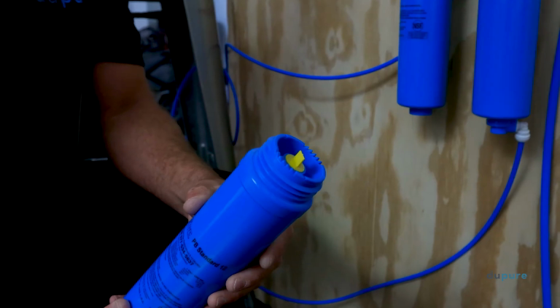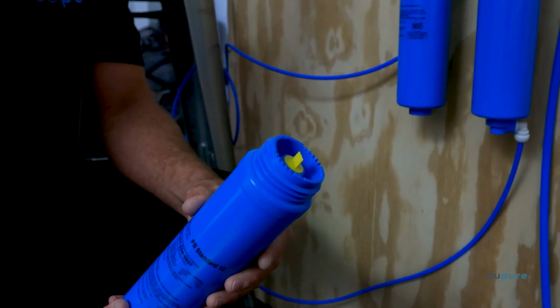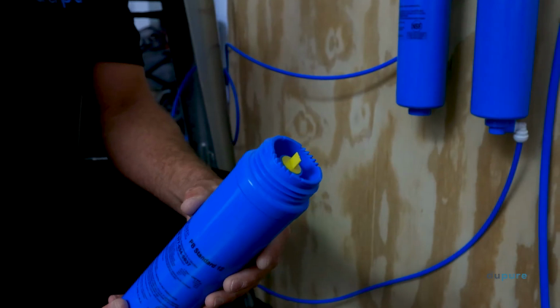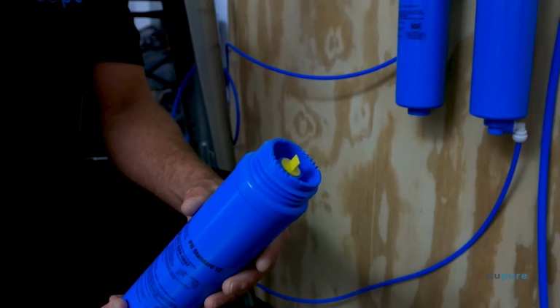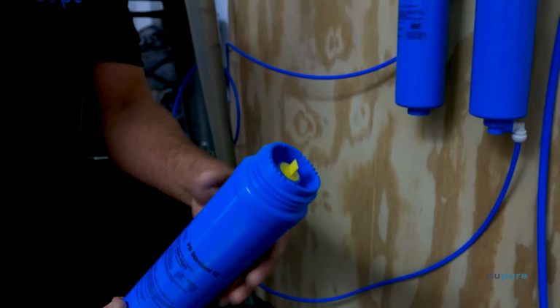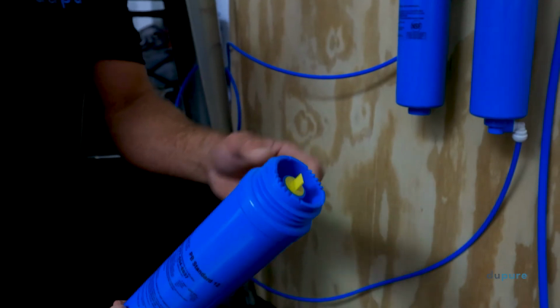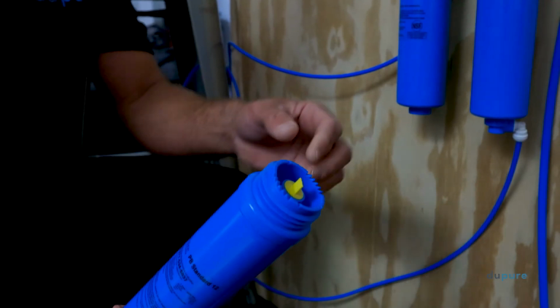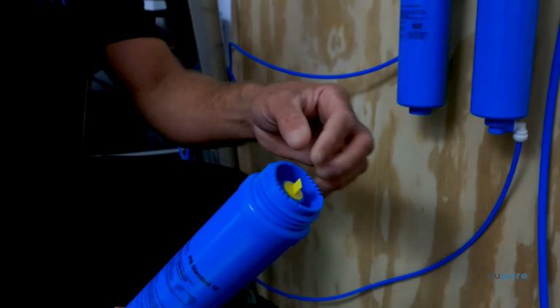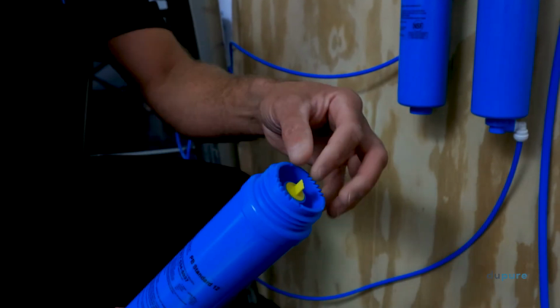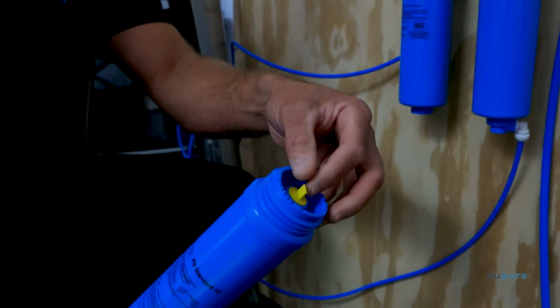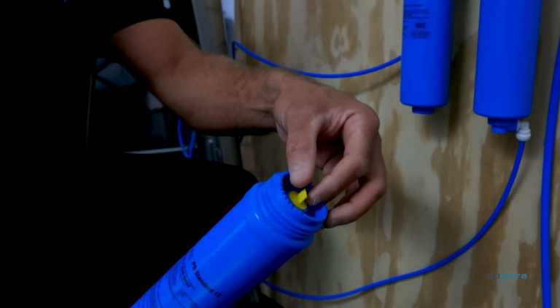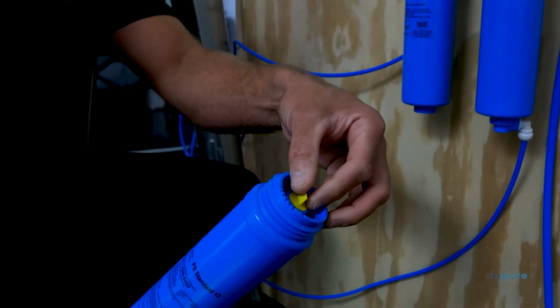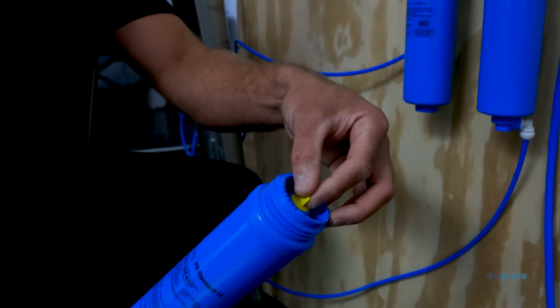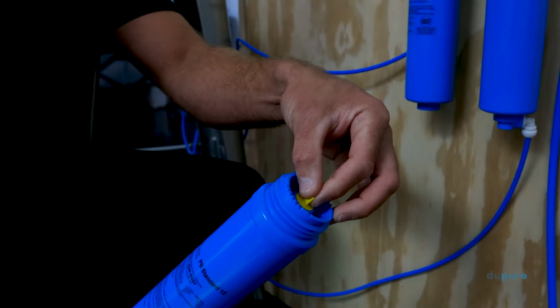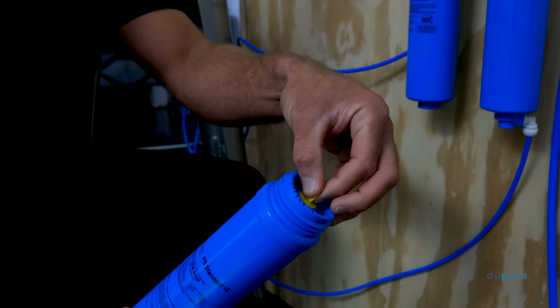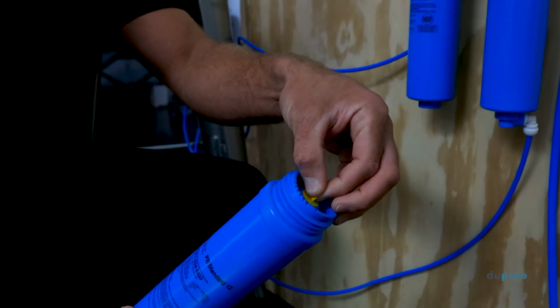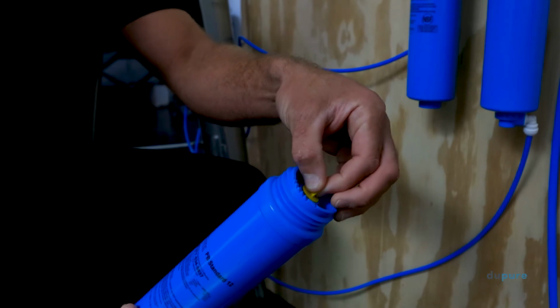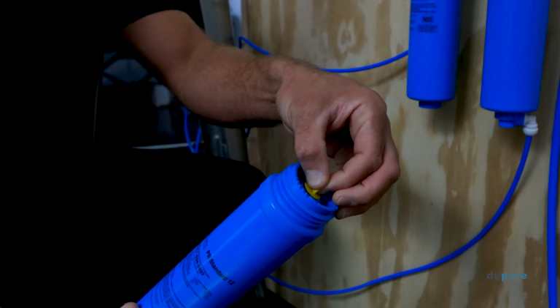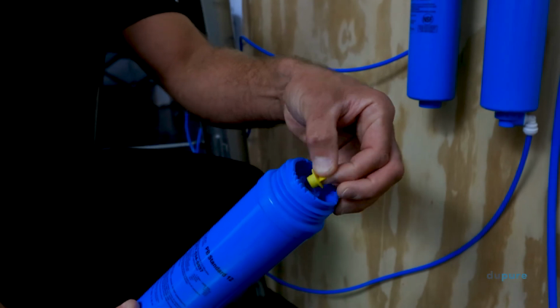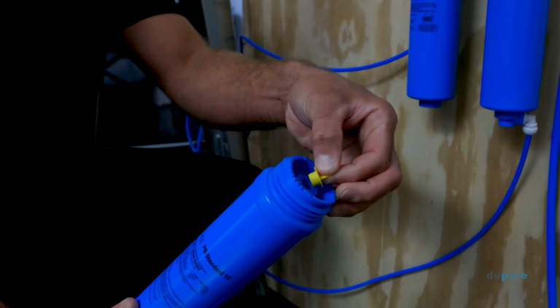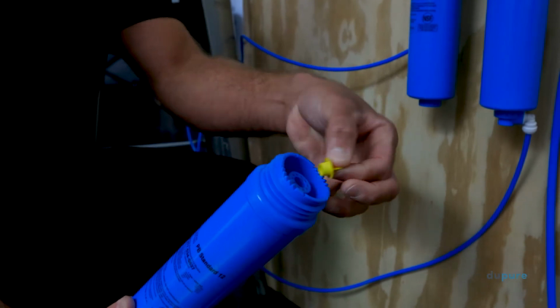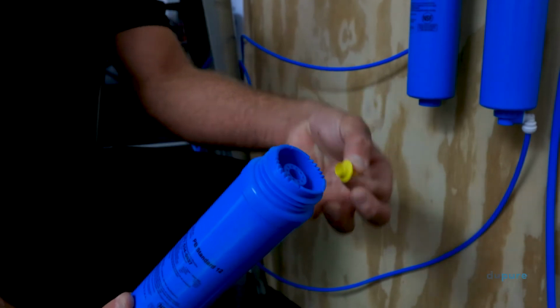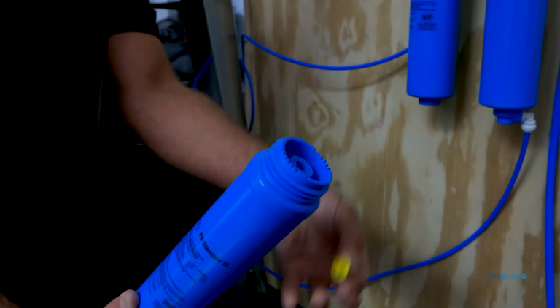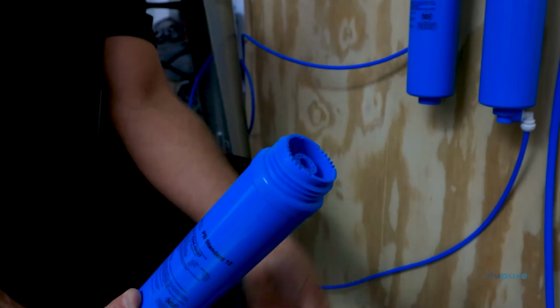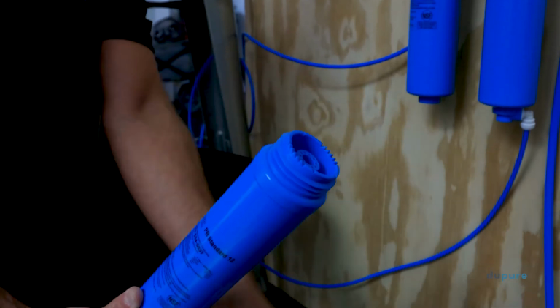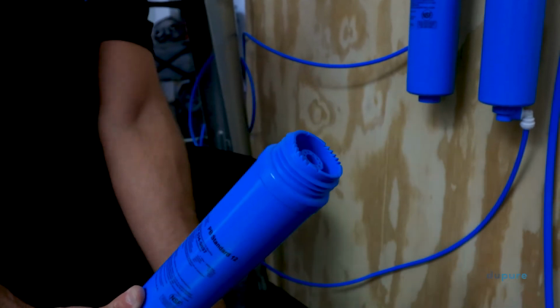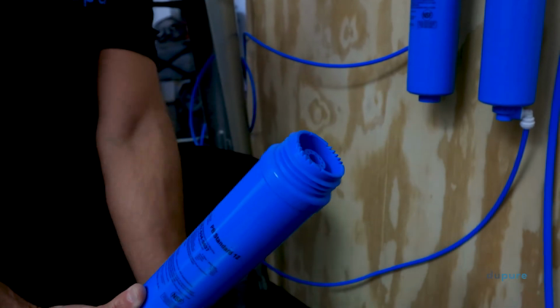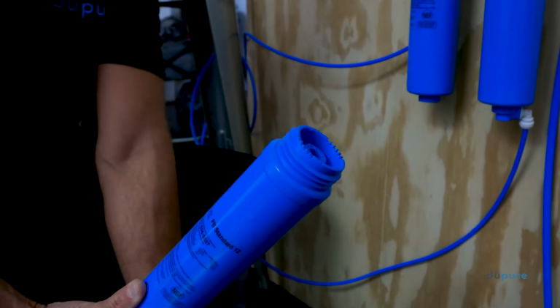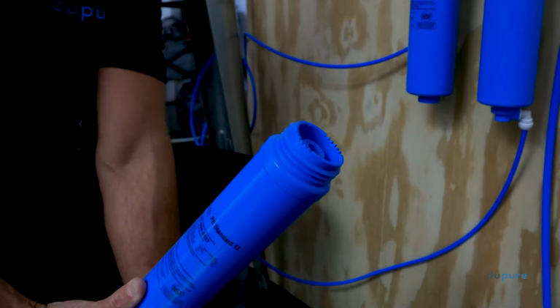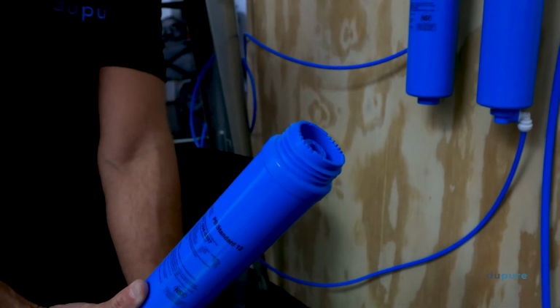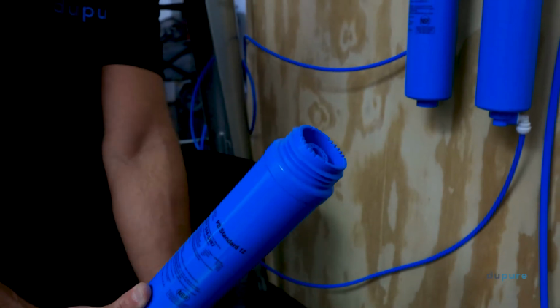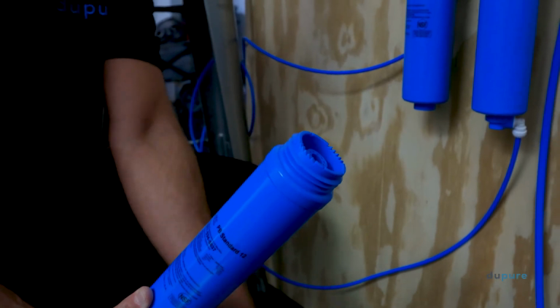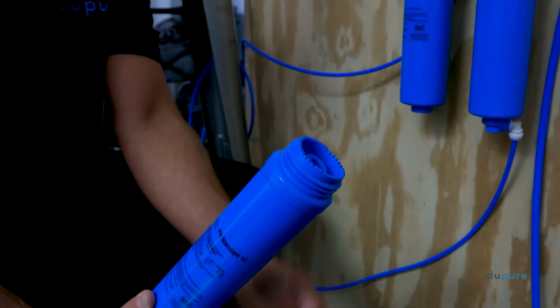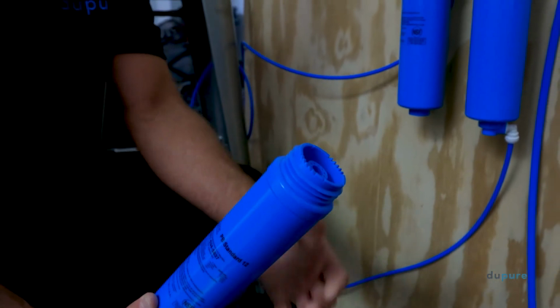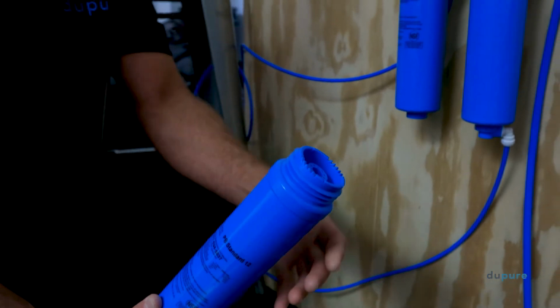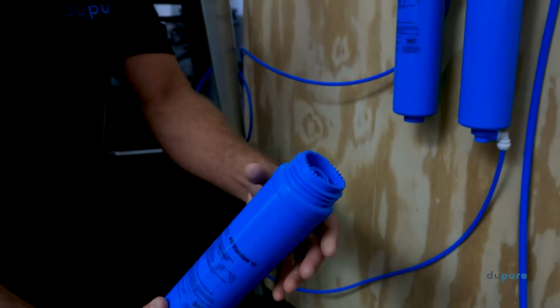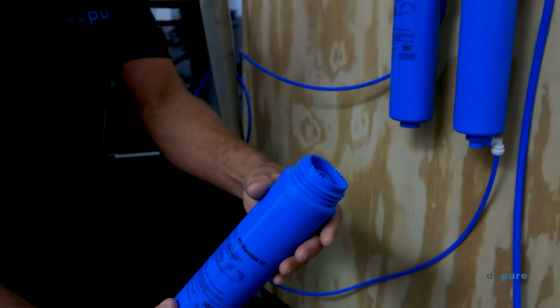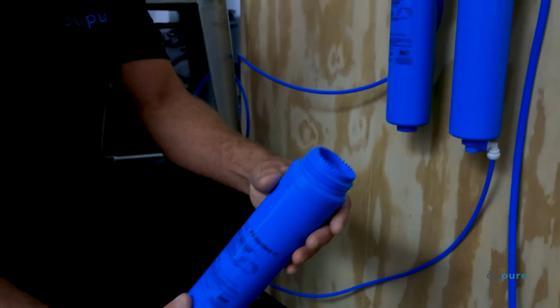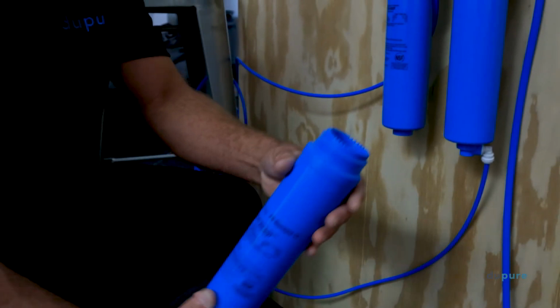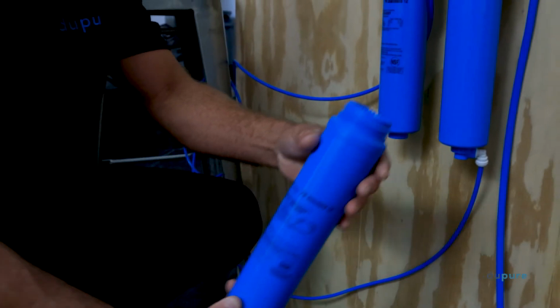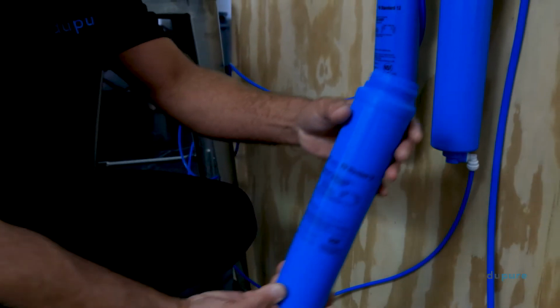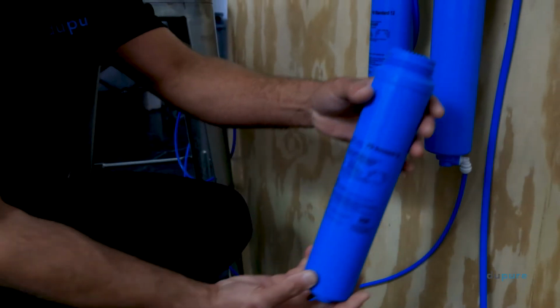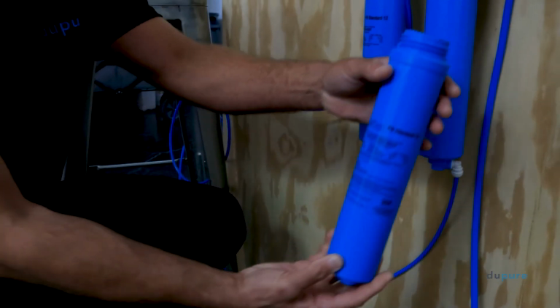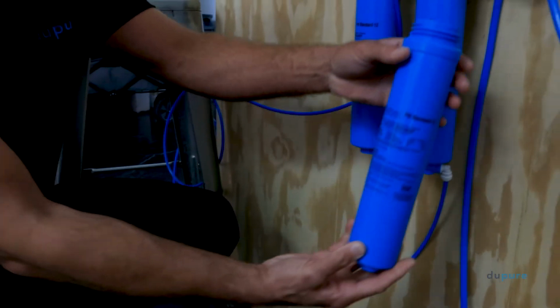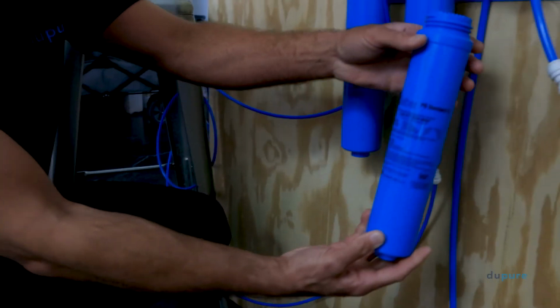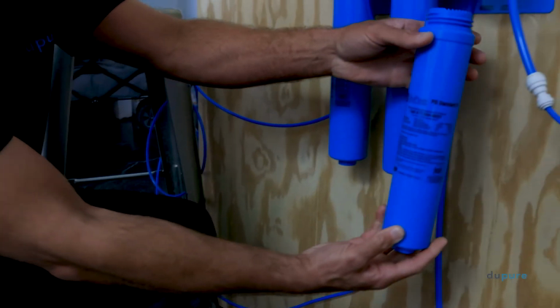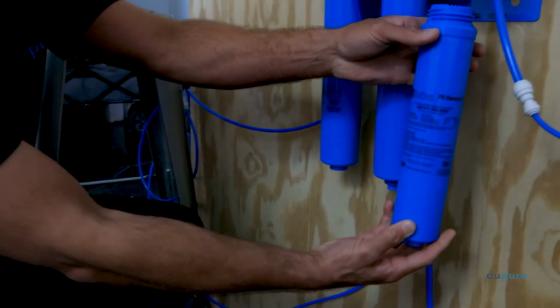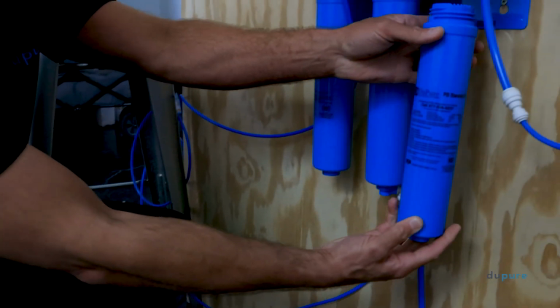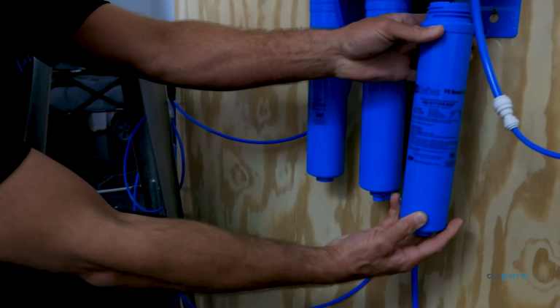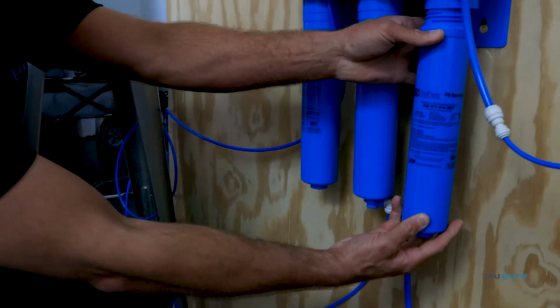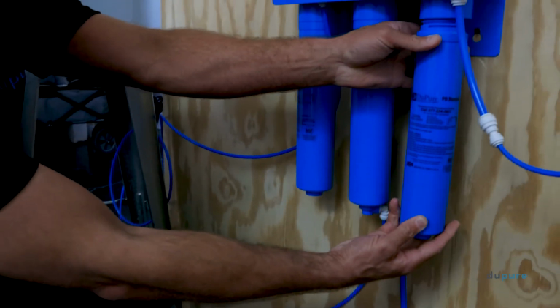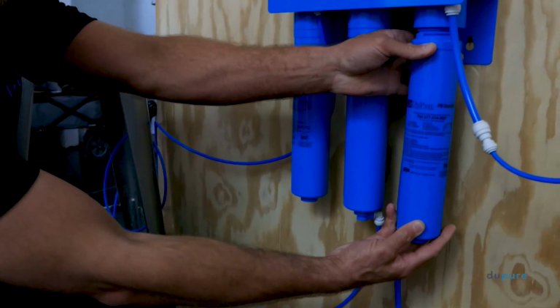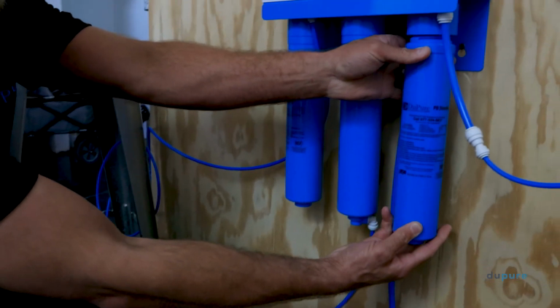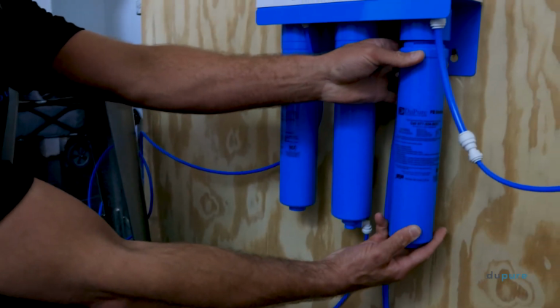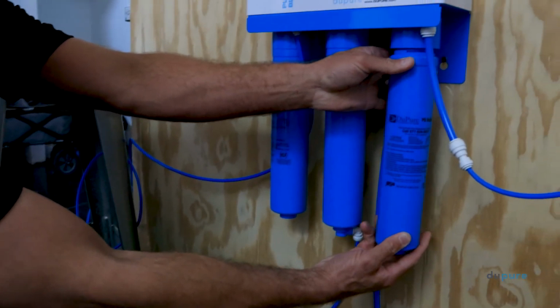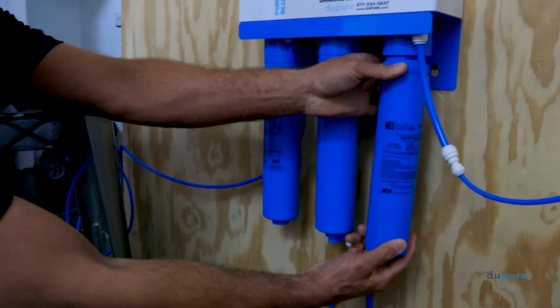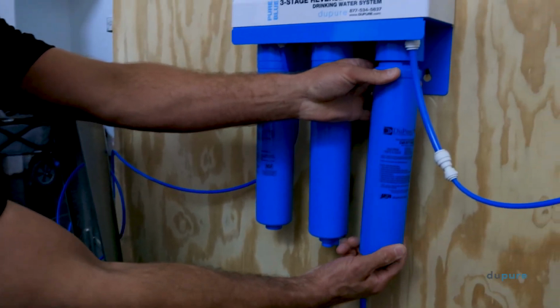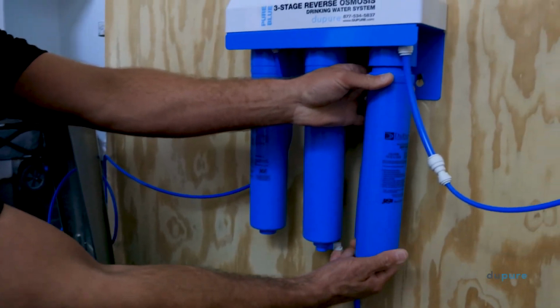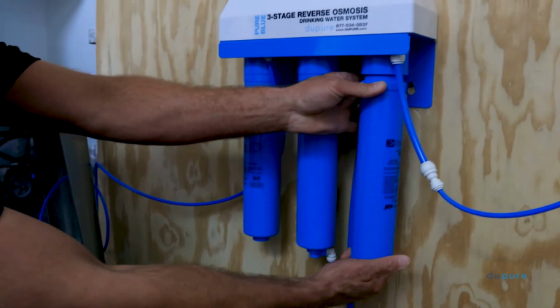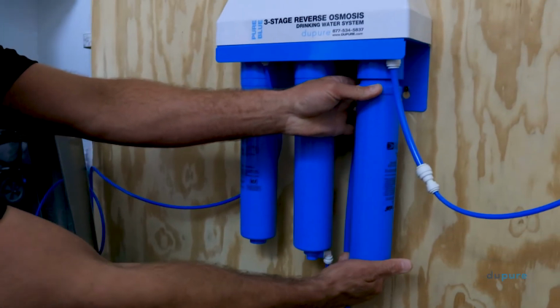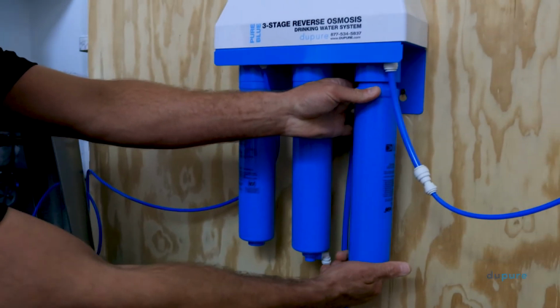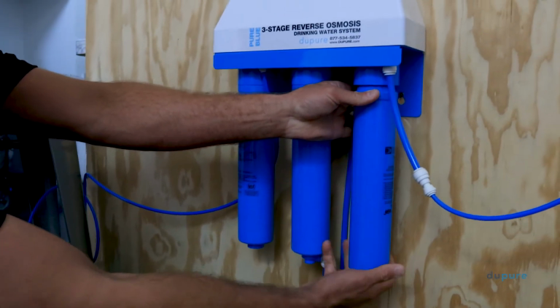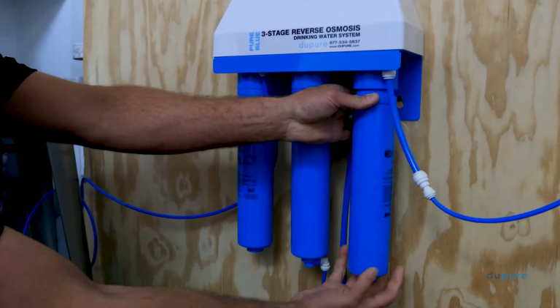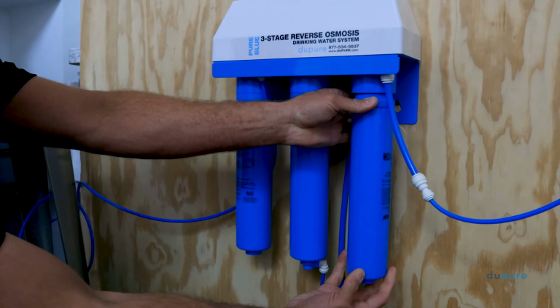Next, install the second new filter on the post filter slot and repeat the flushing process, leaving the spigot on when done.